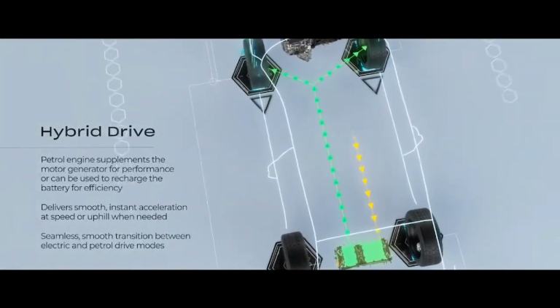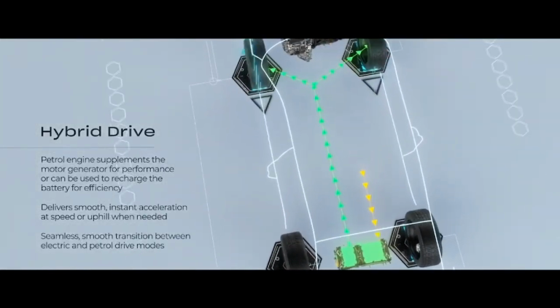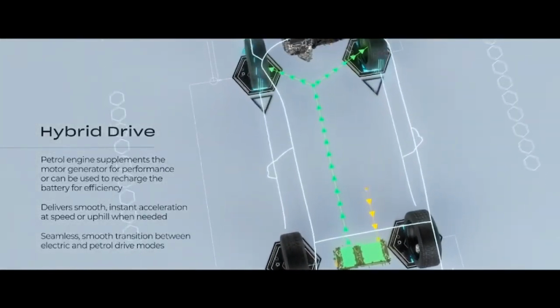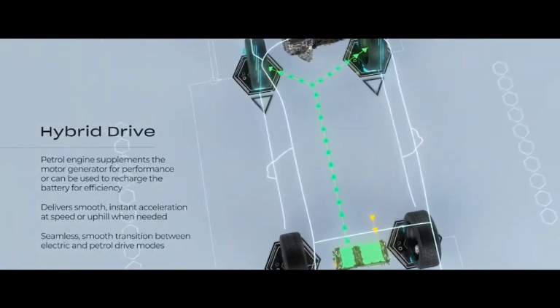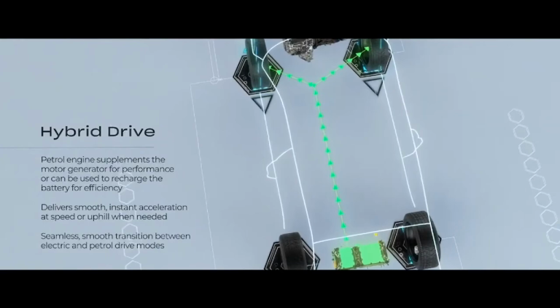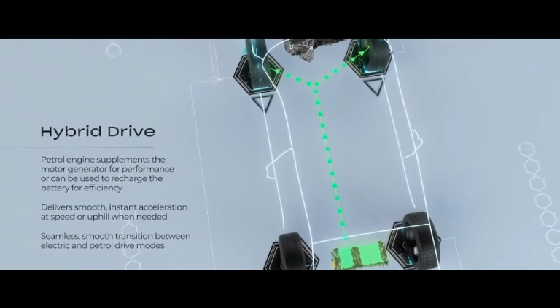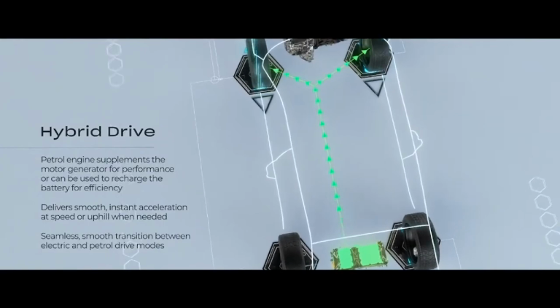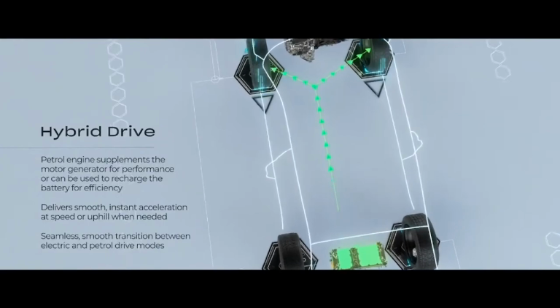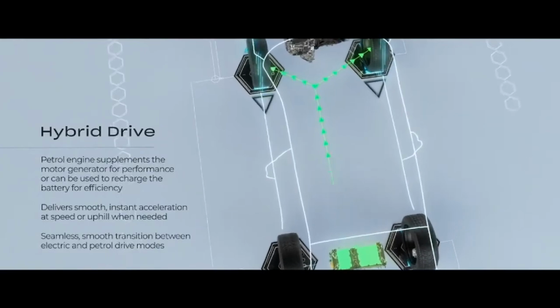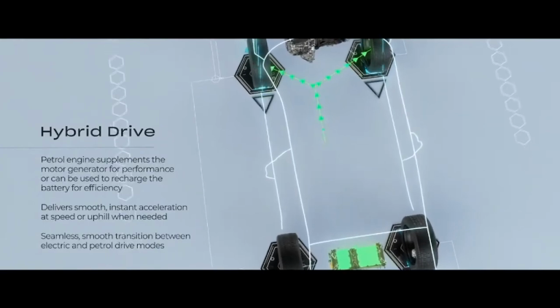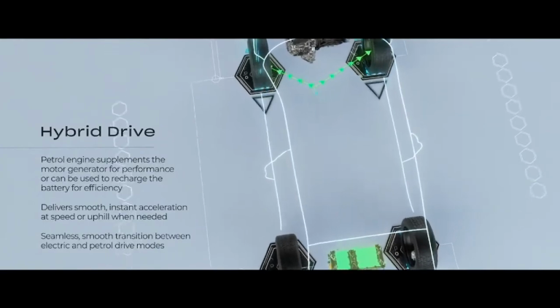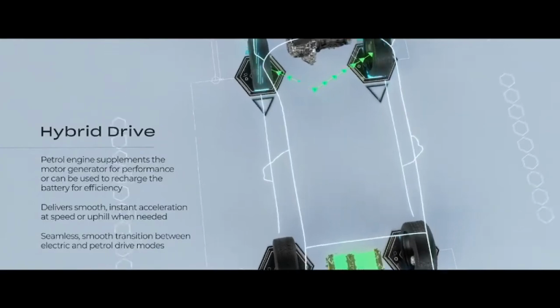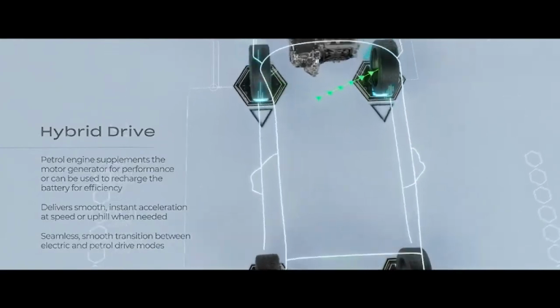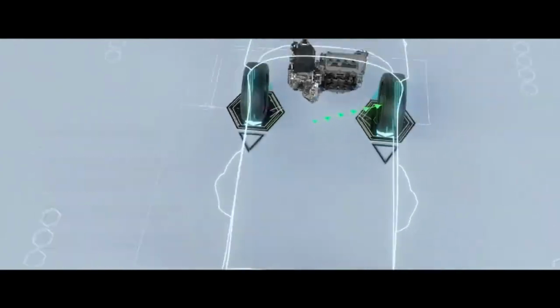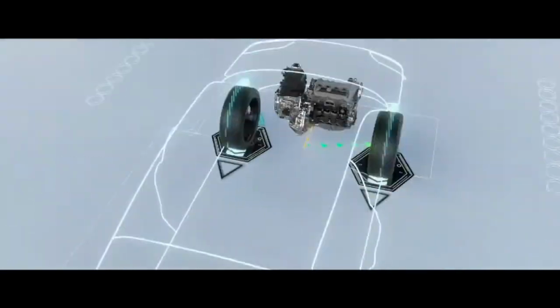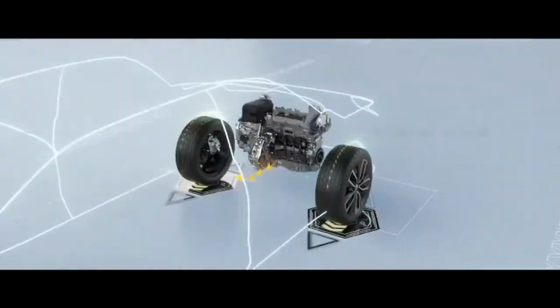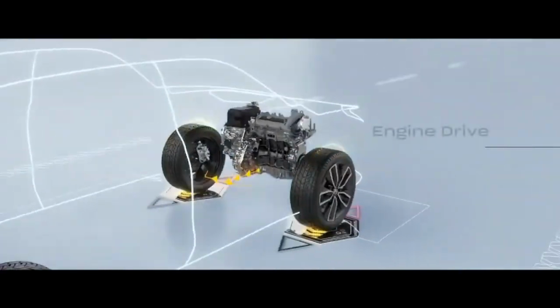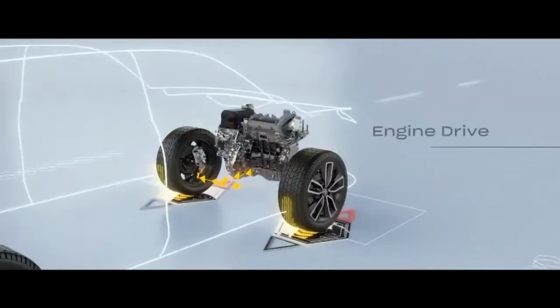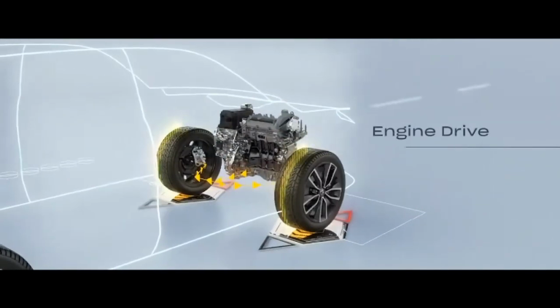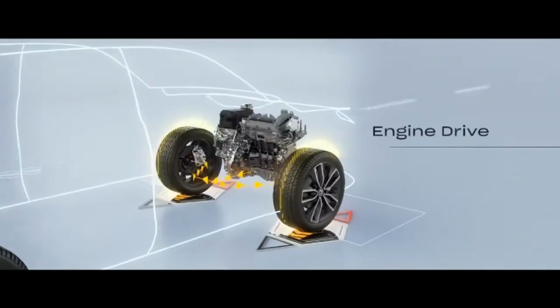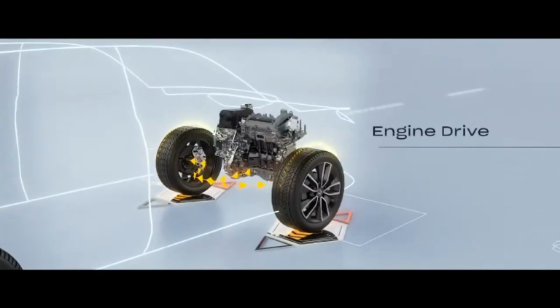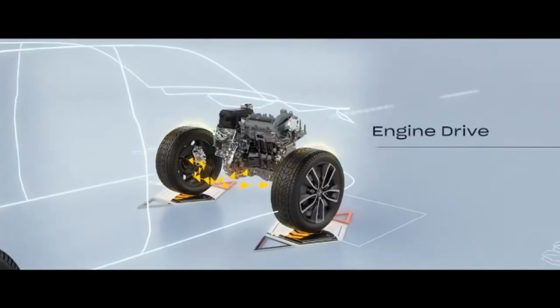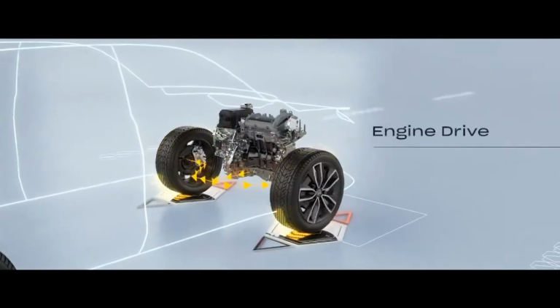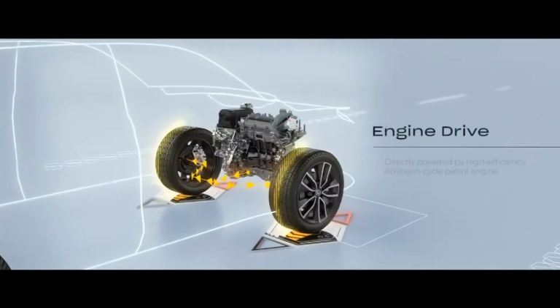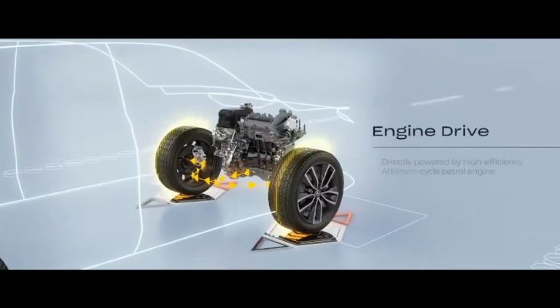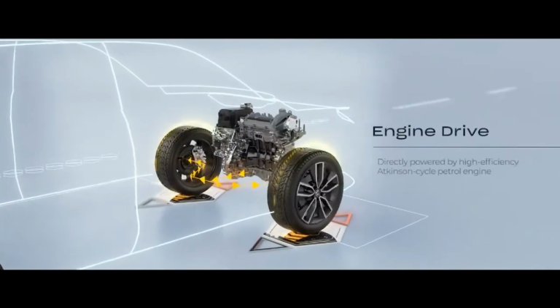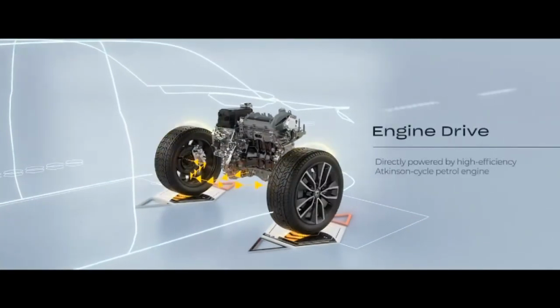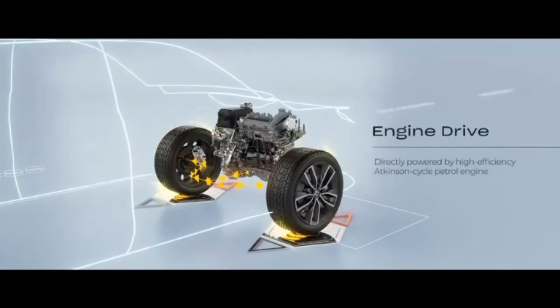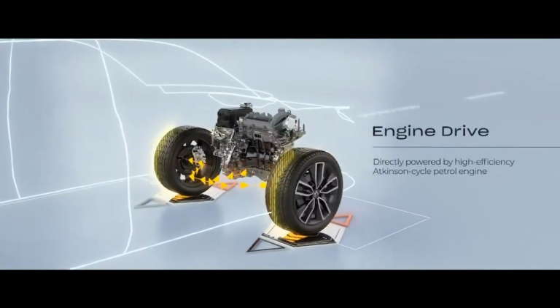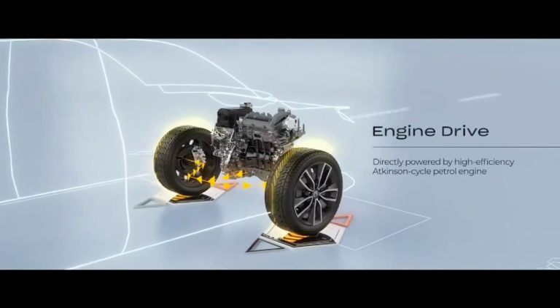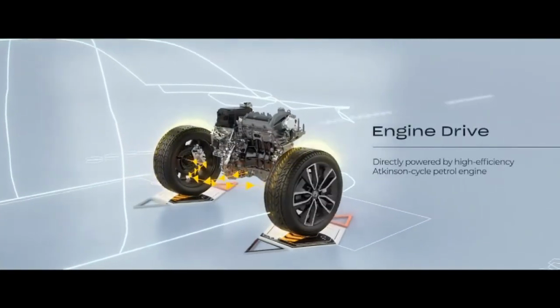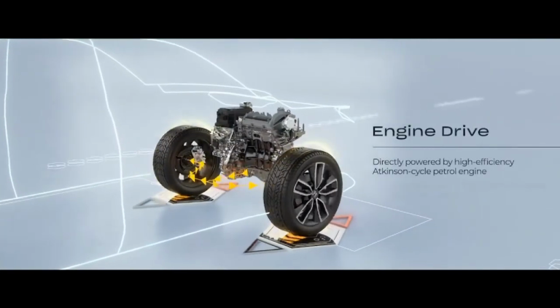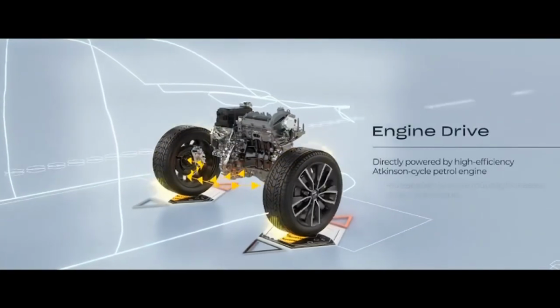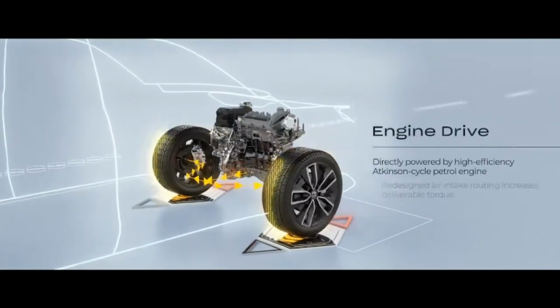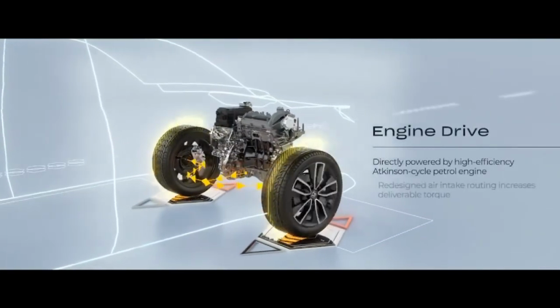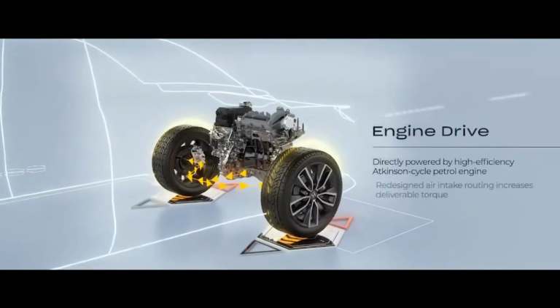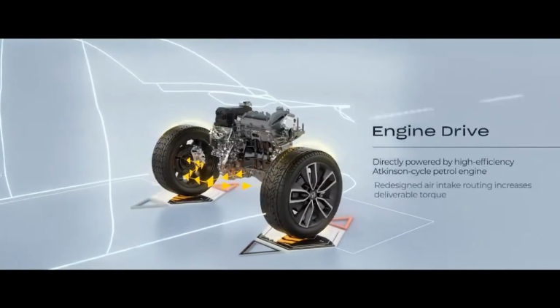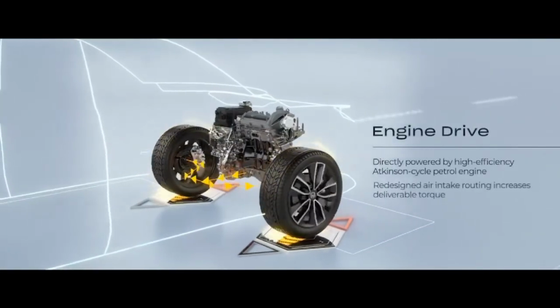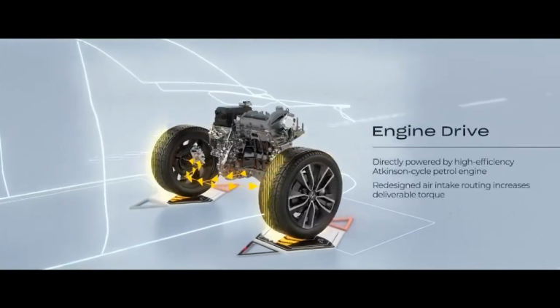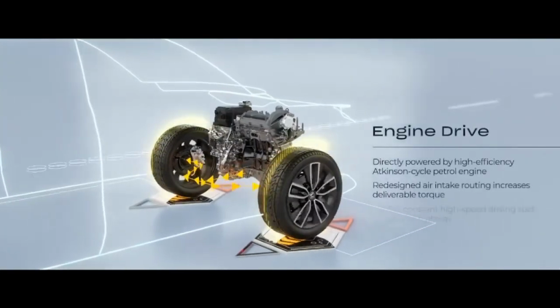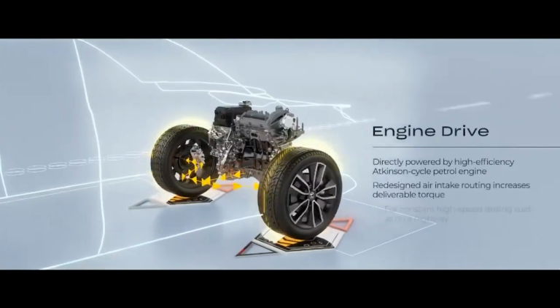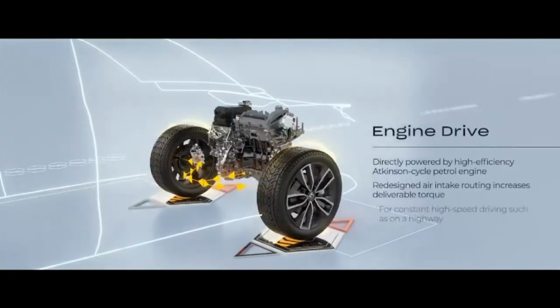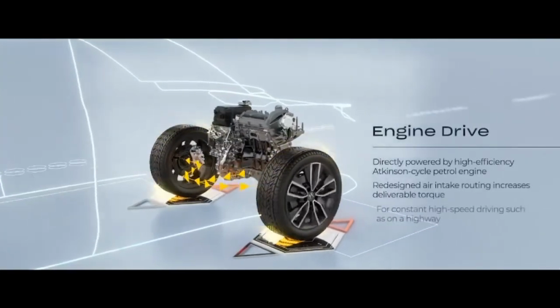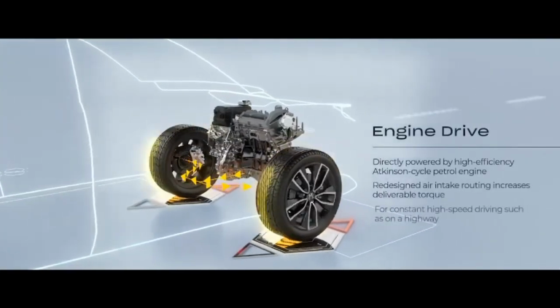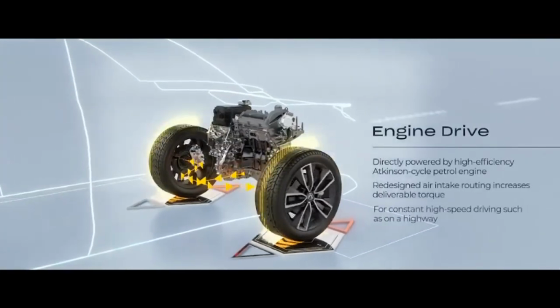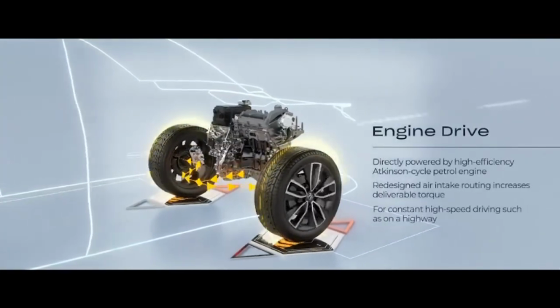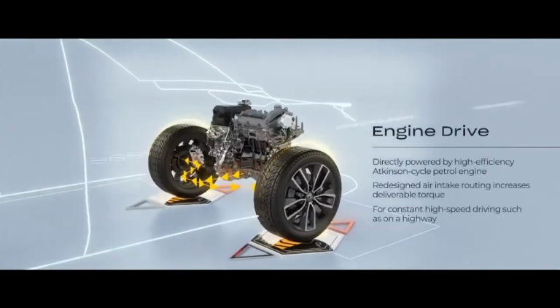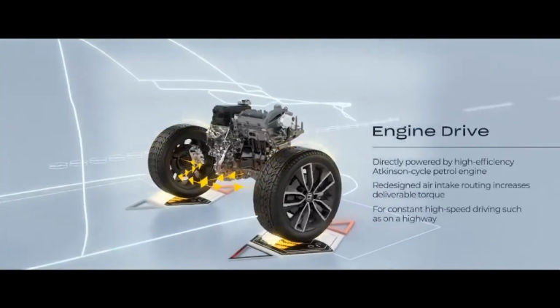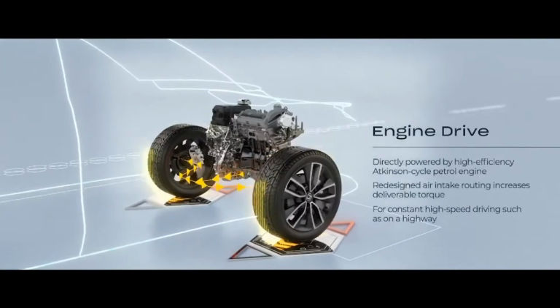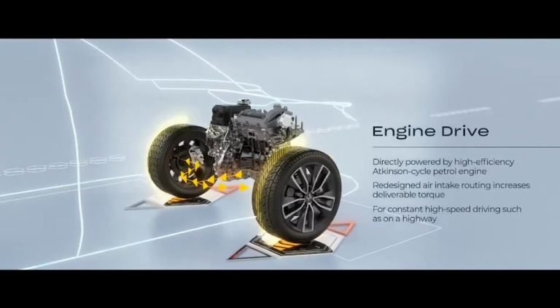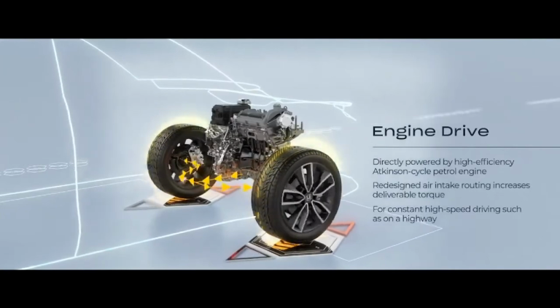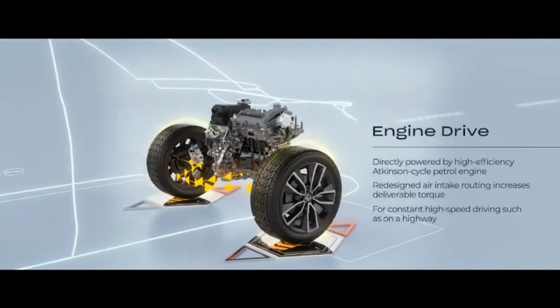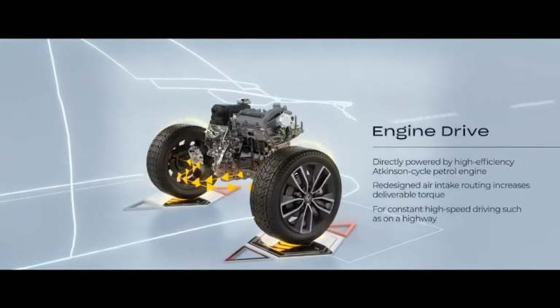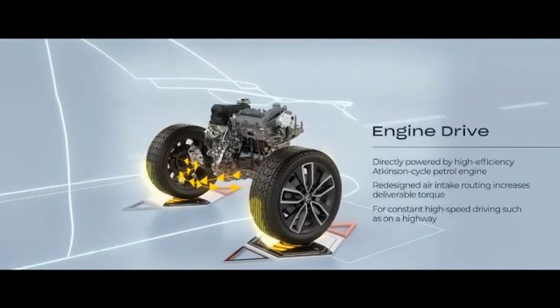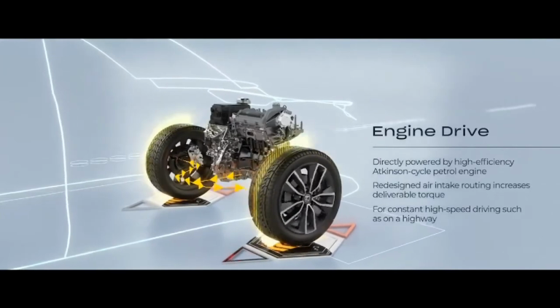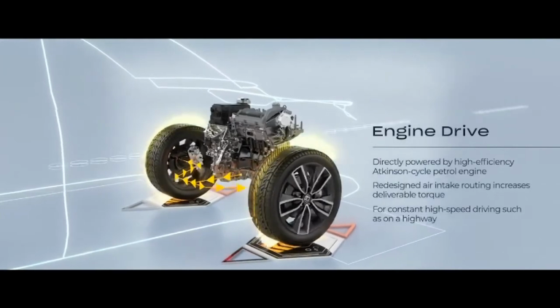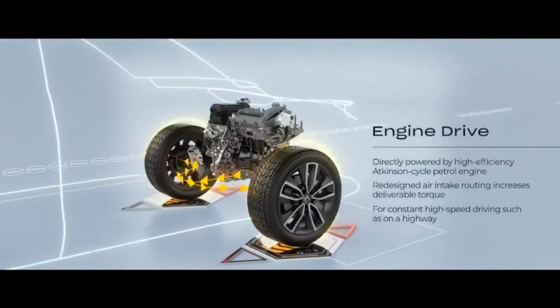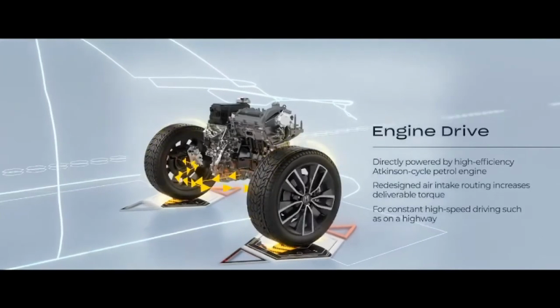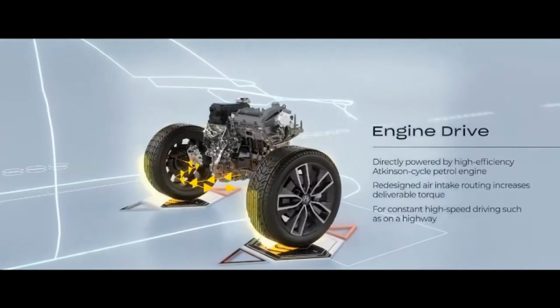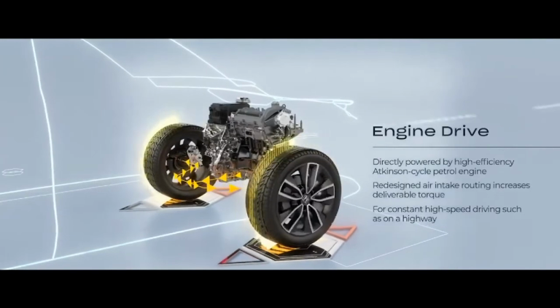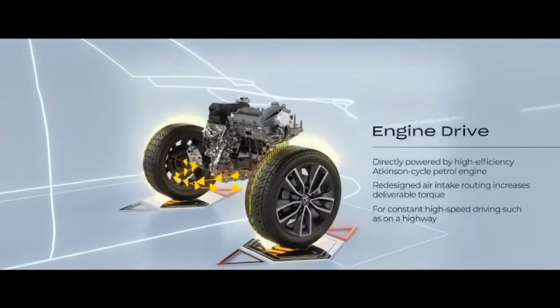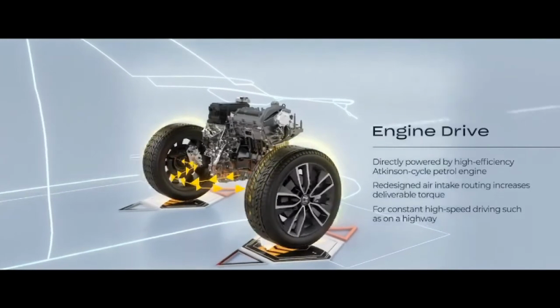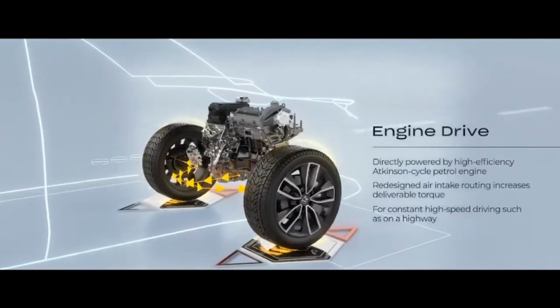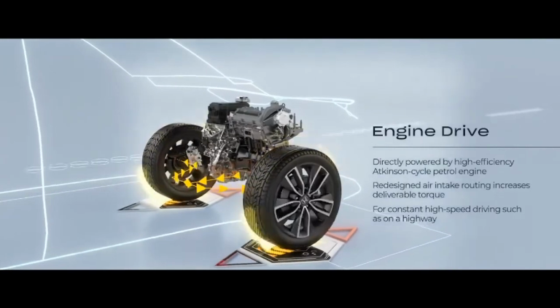Finally, we have the engine drive mode. This works best during high-speed cruising, where the motor itself is not utilised.